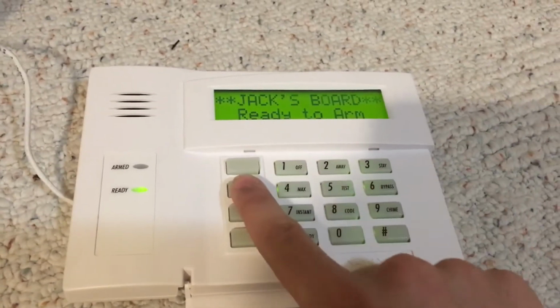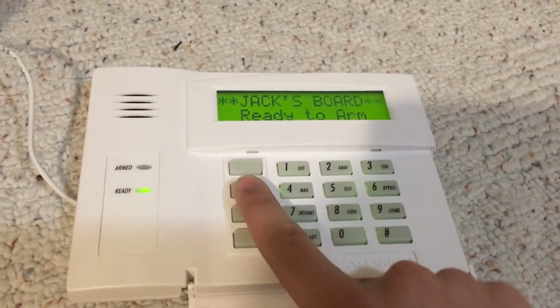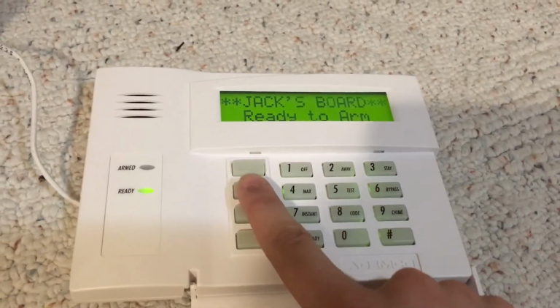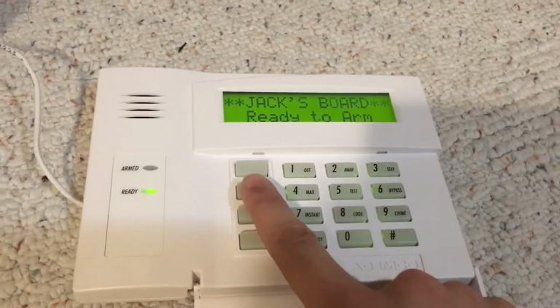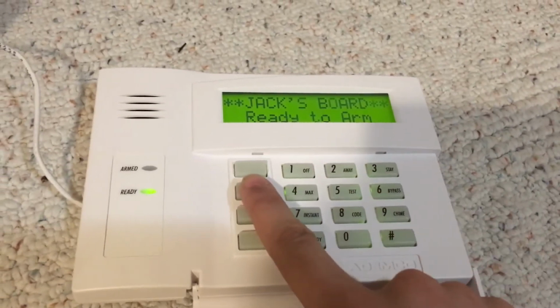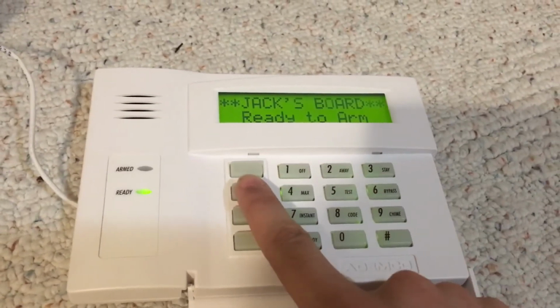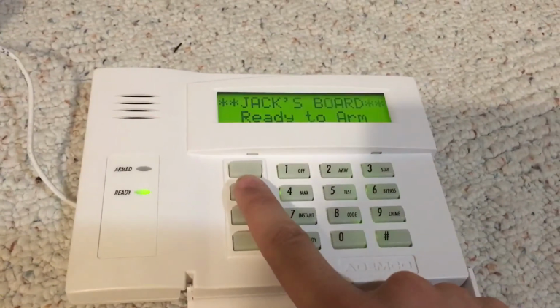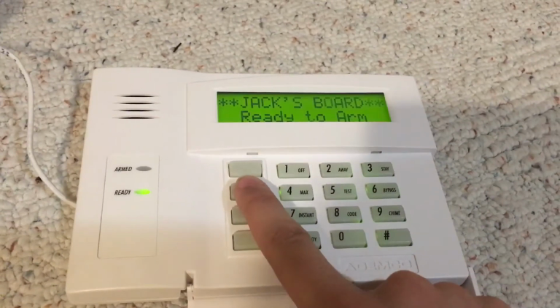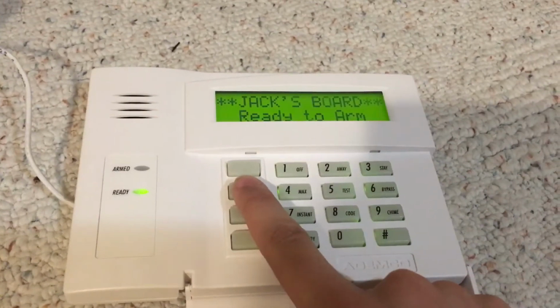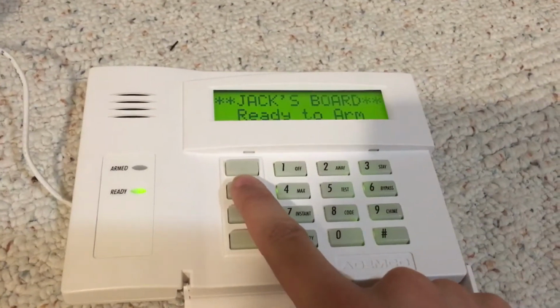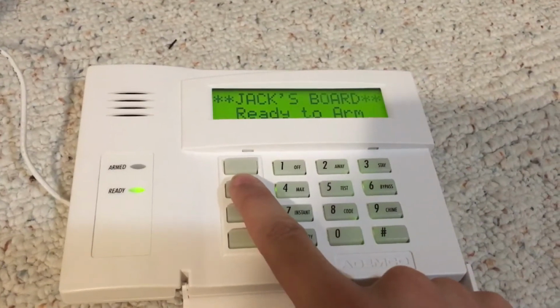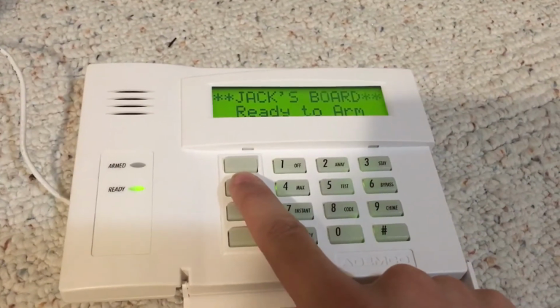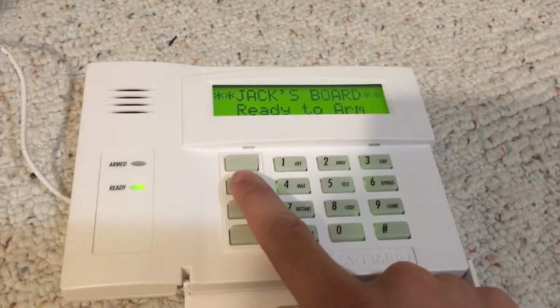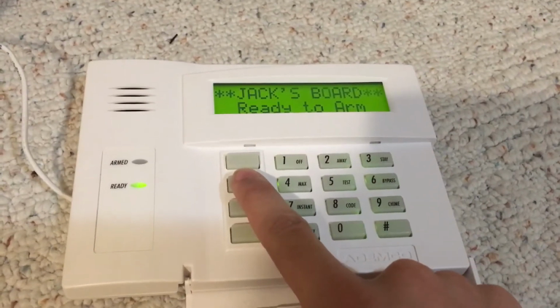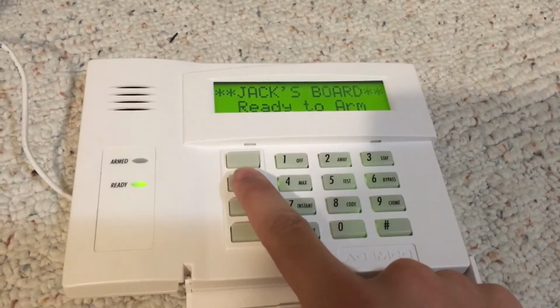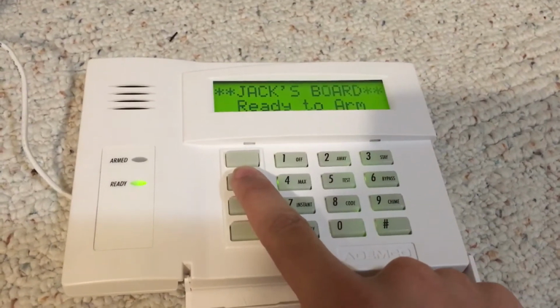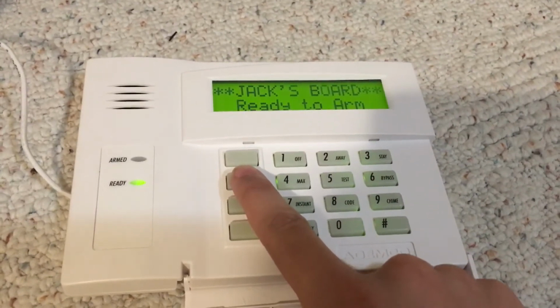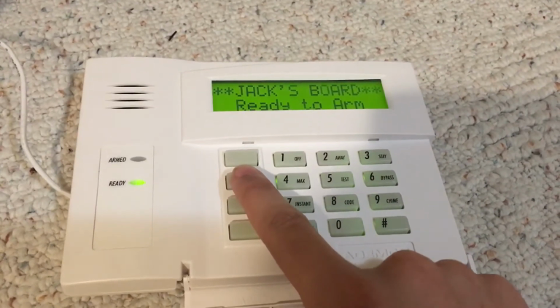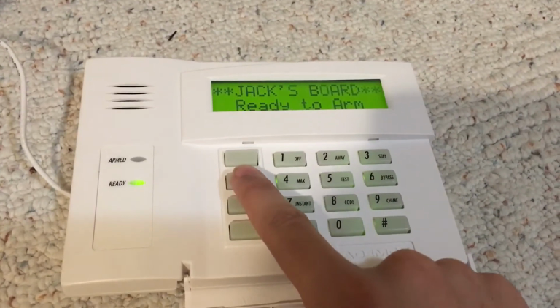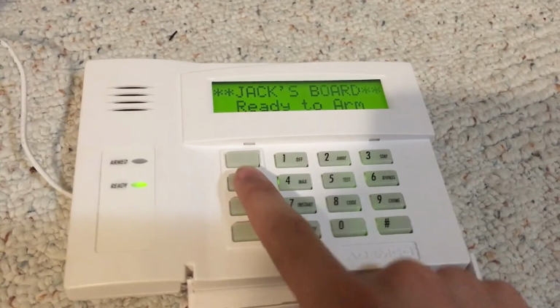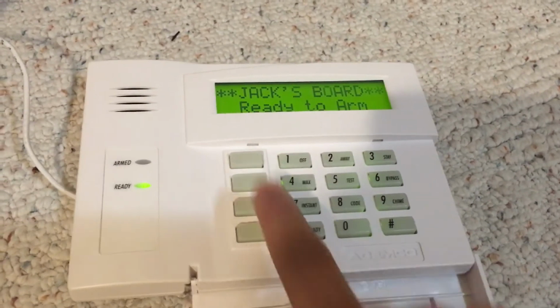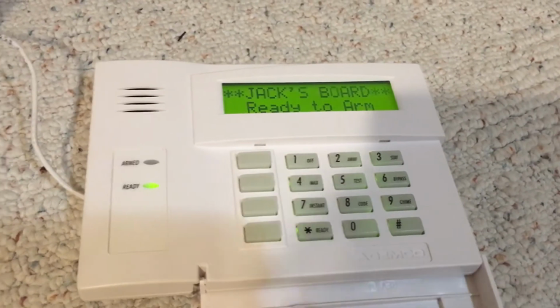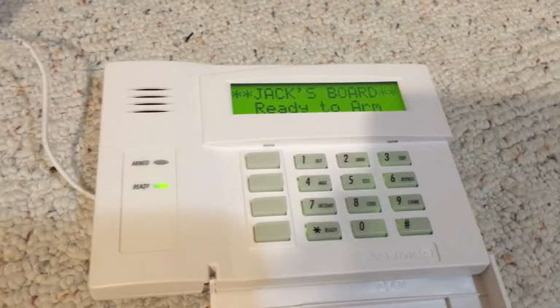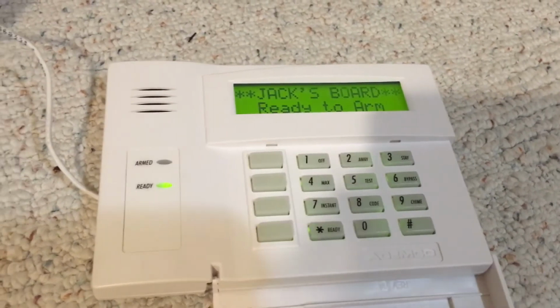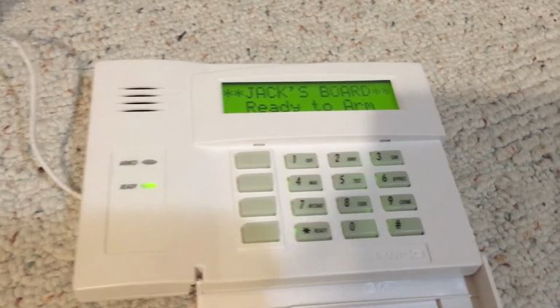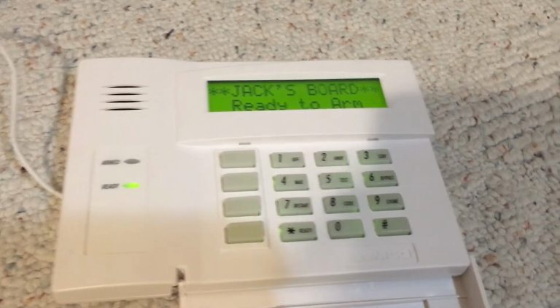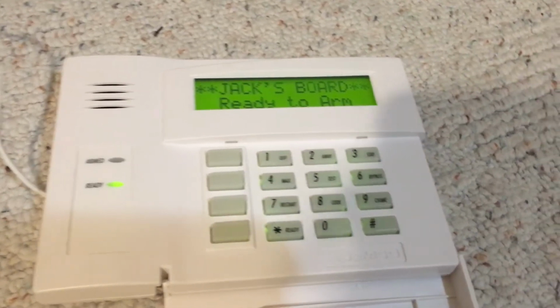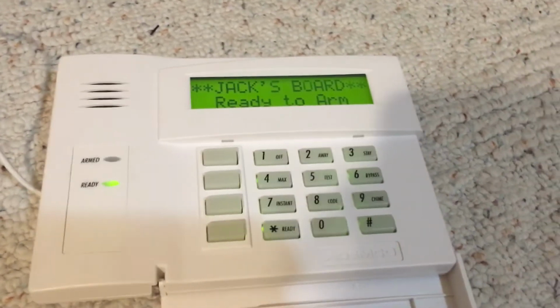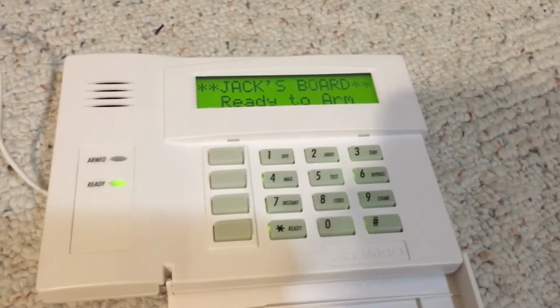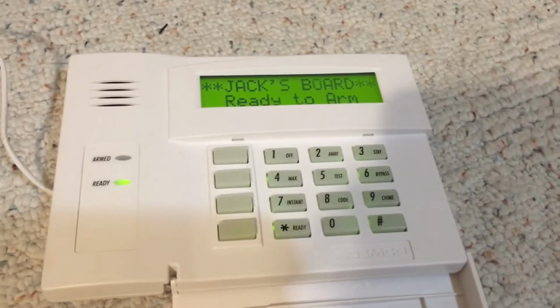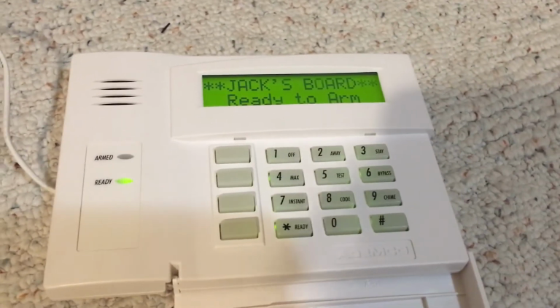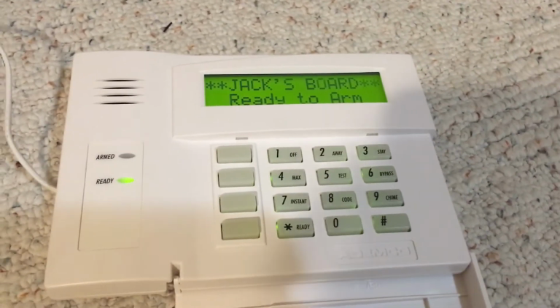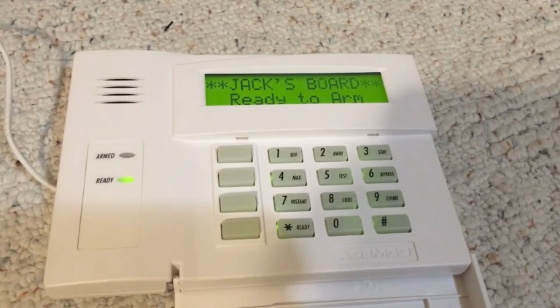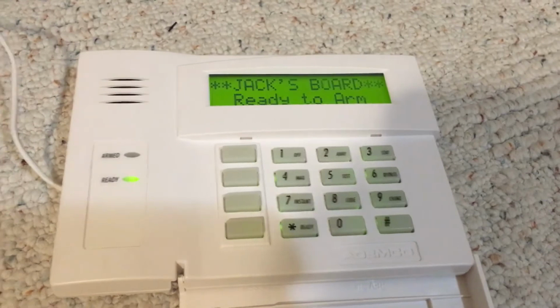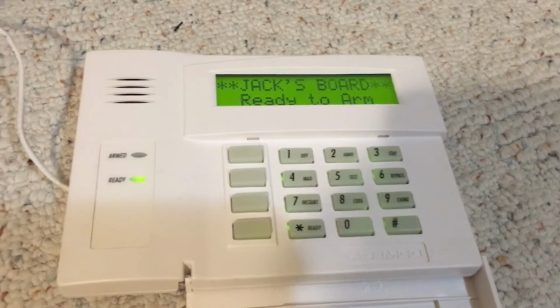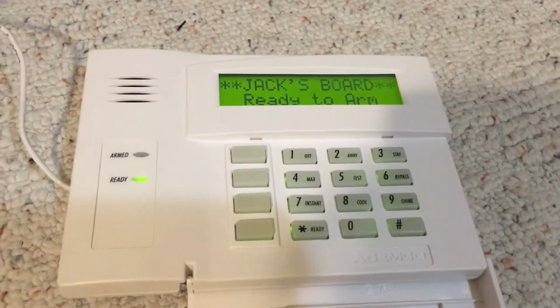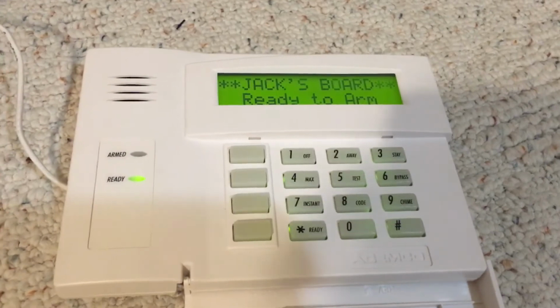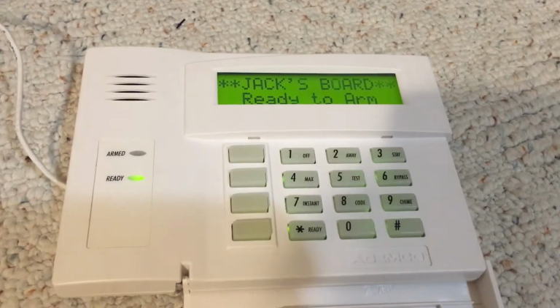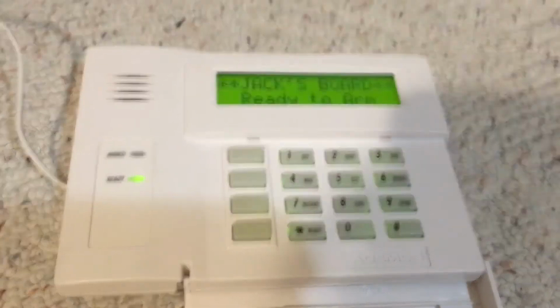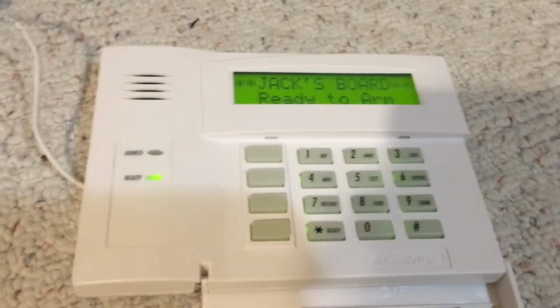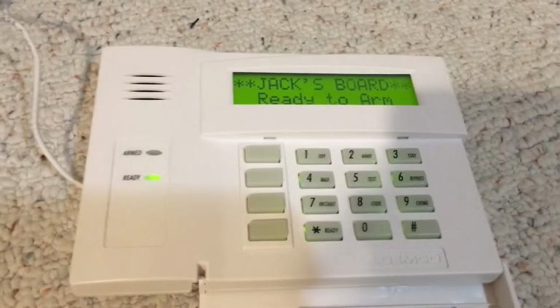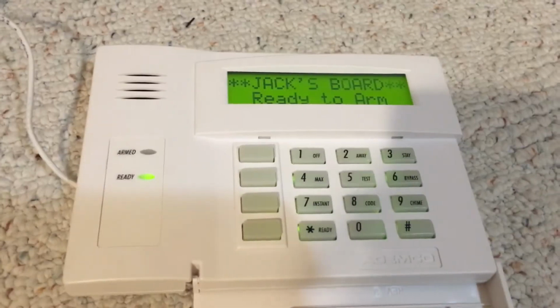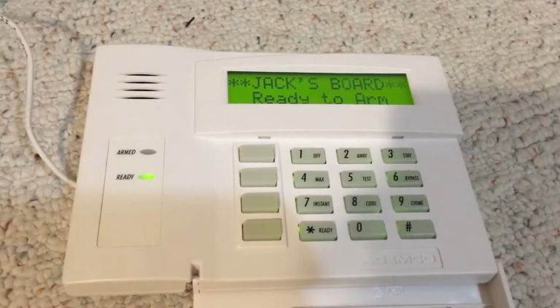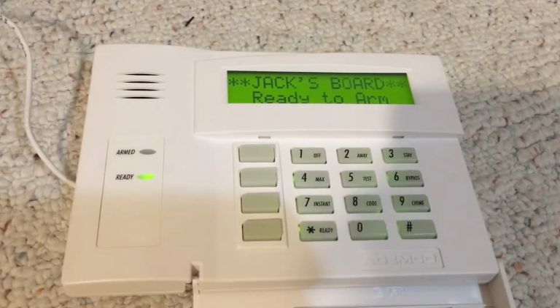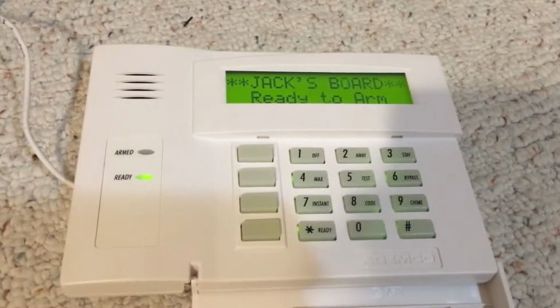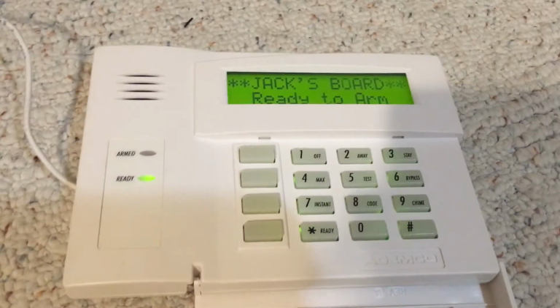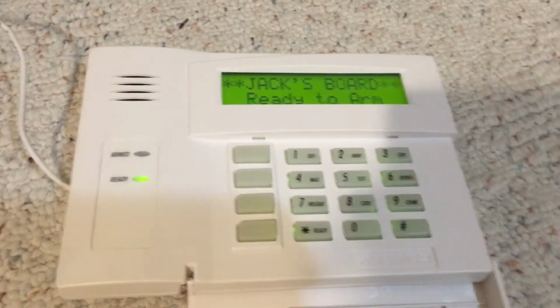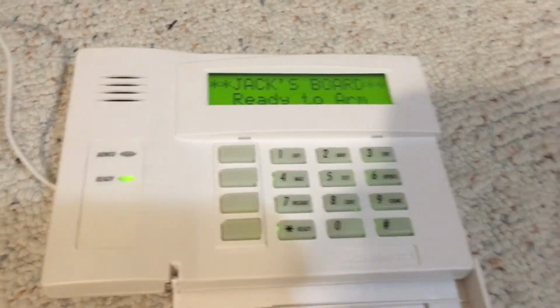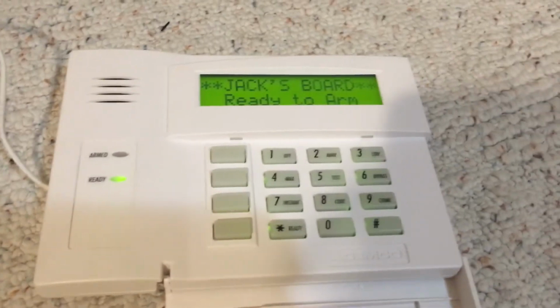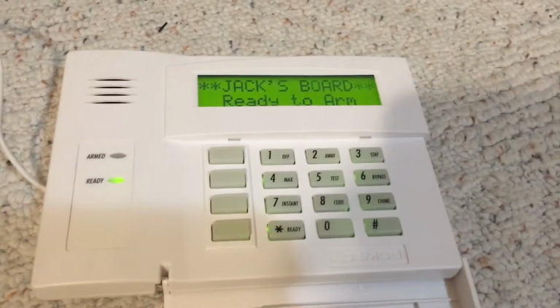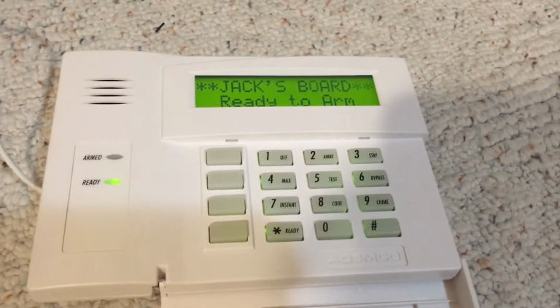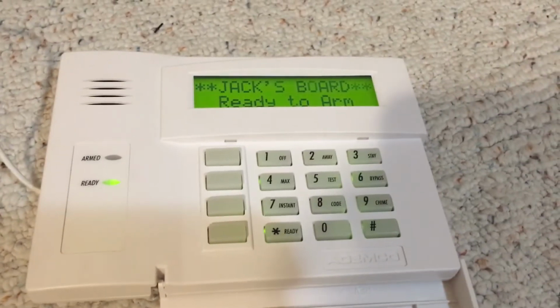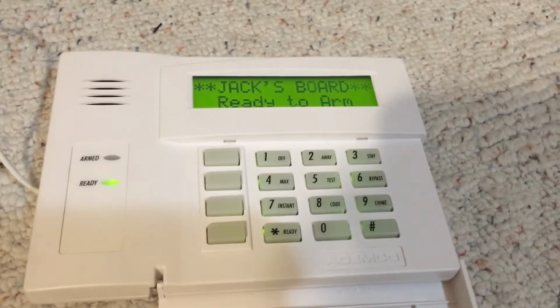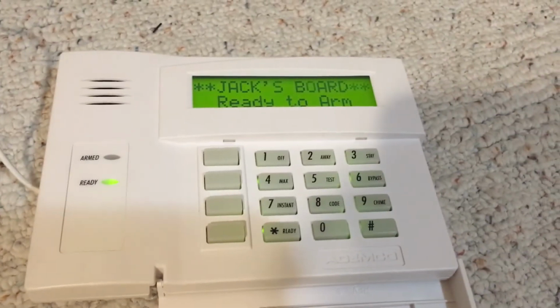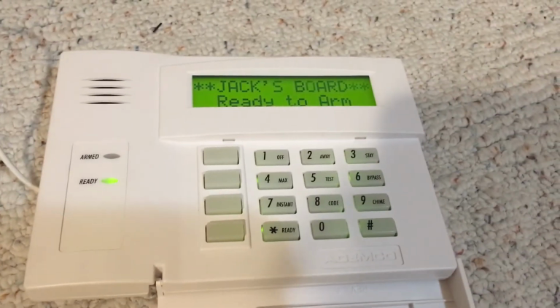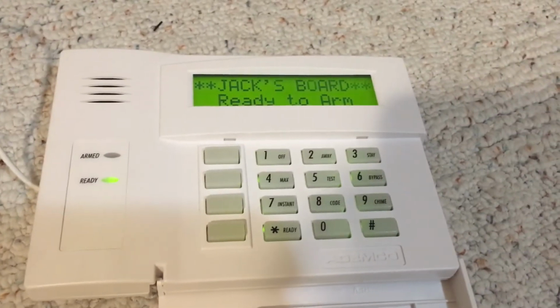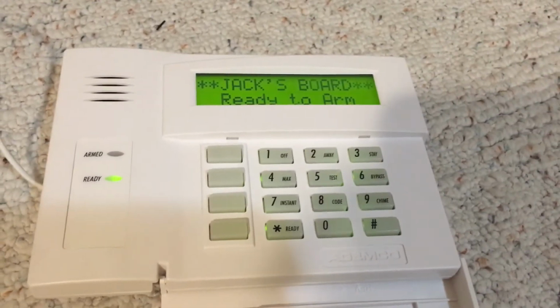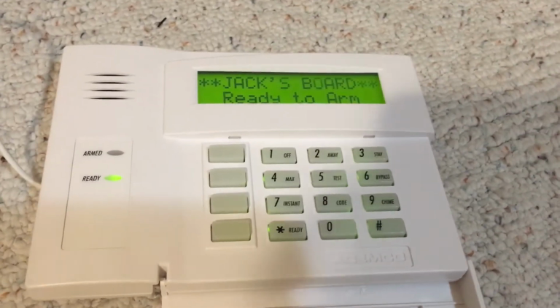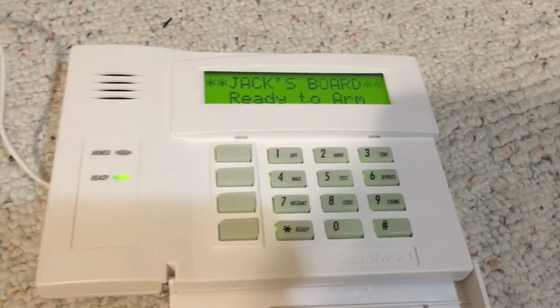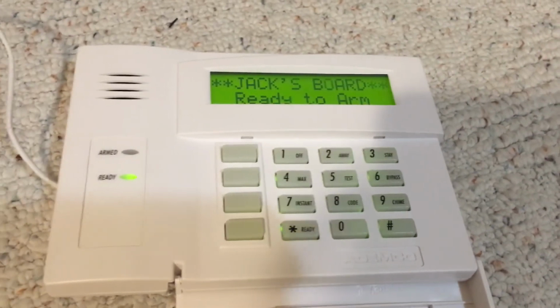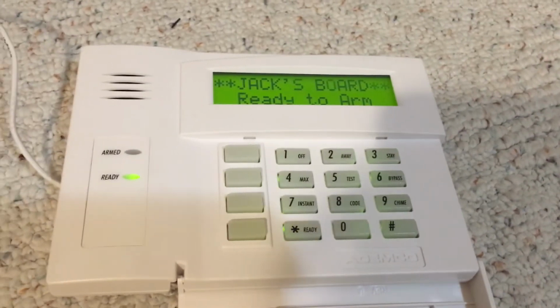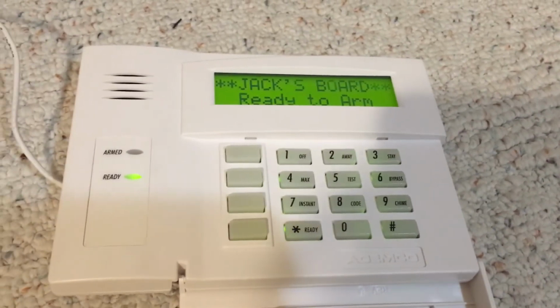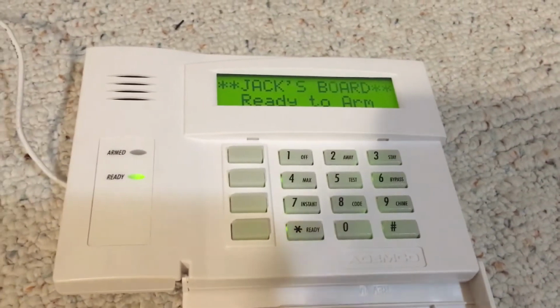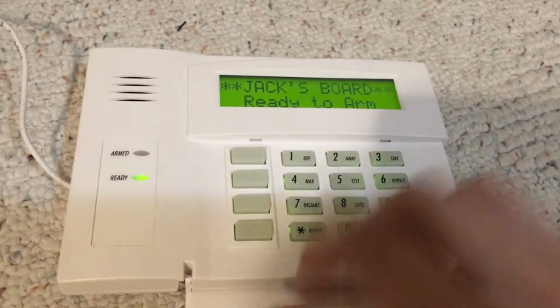Stole this on eBay for $55, which, you know, it's not too bad.